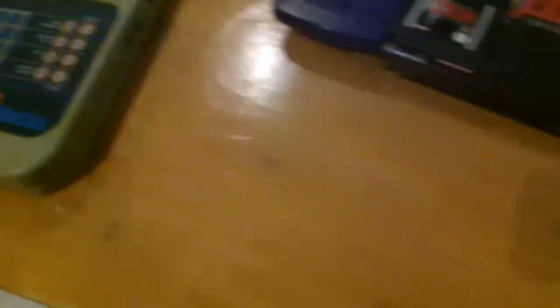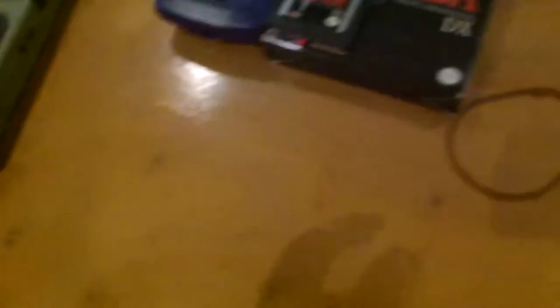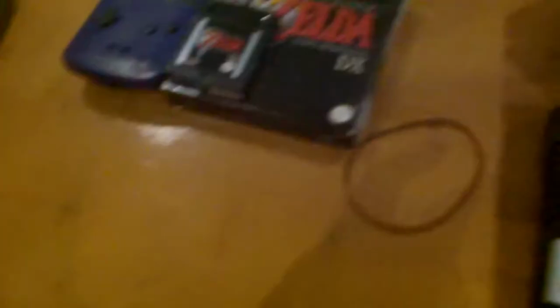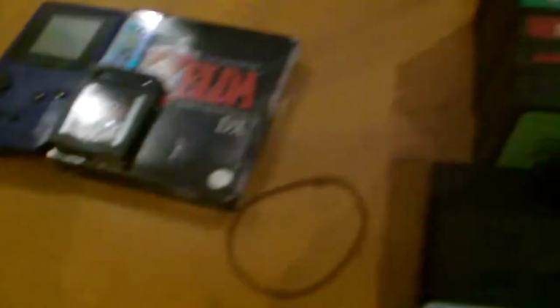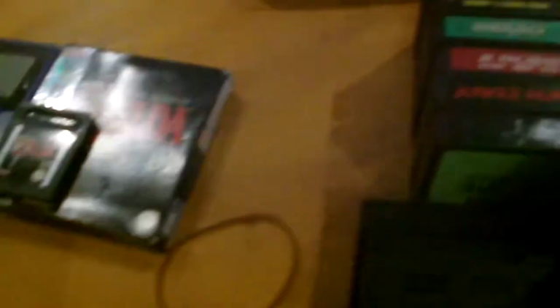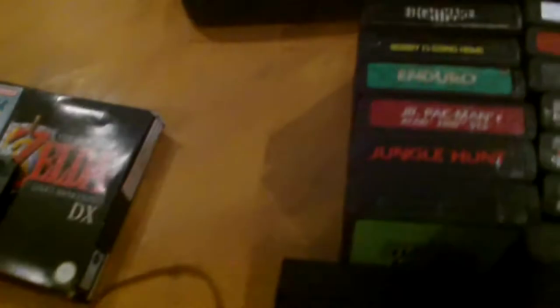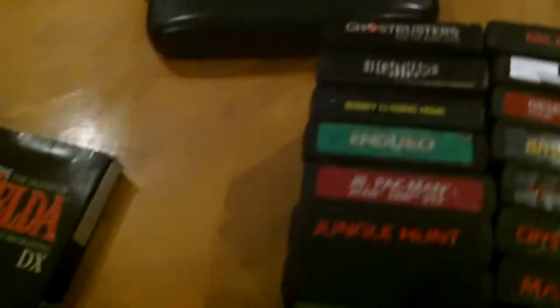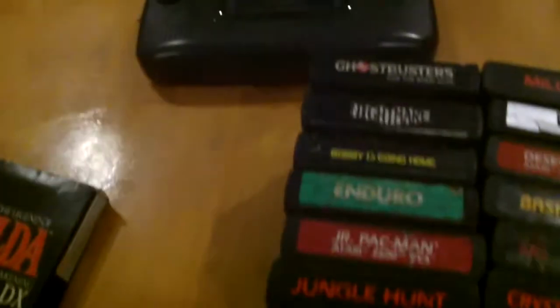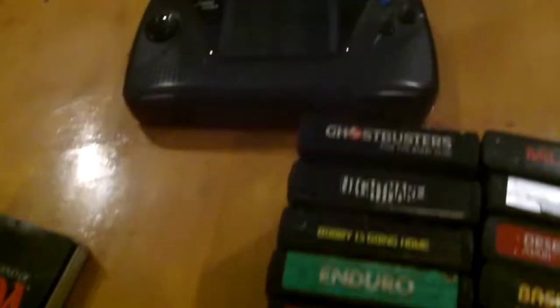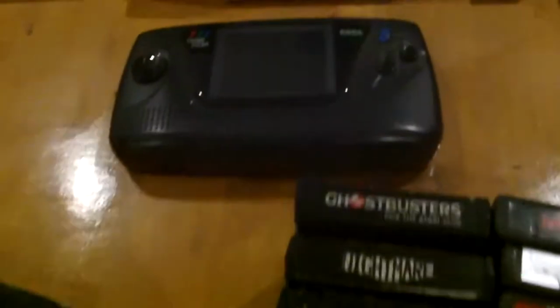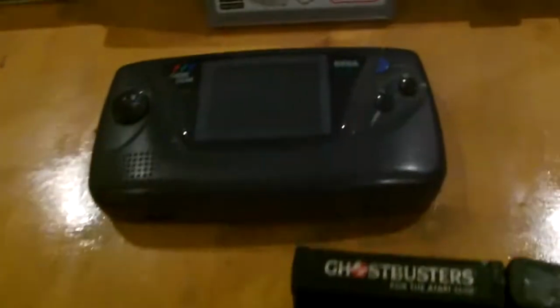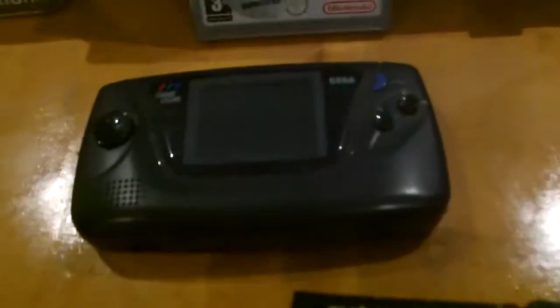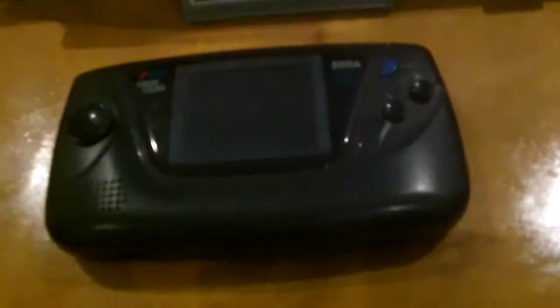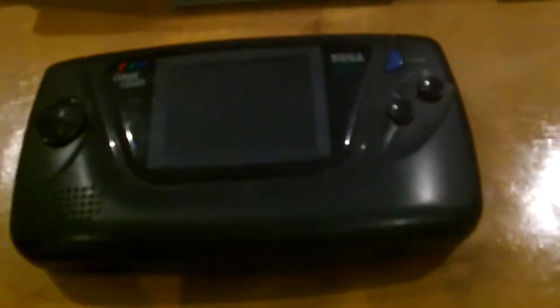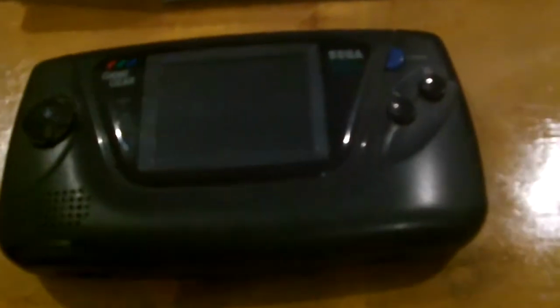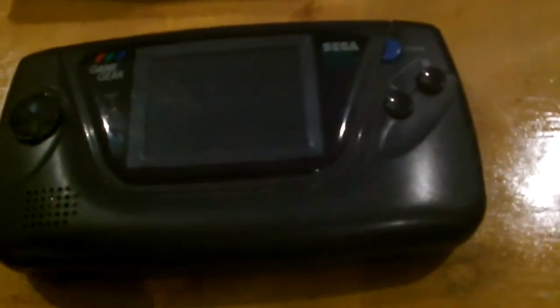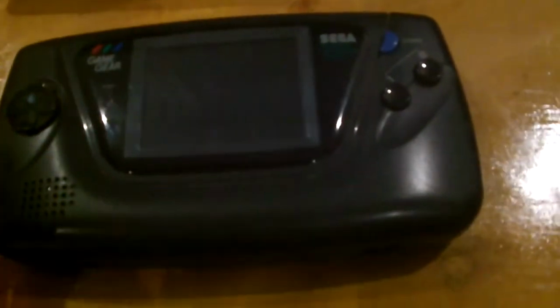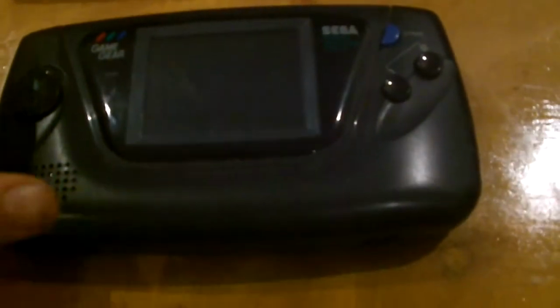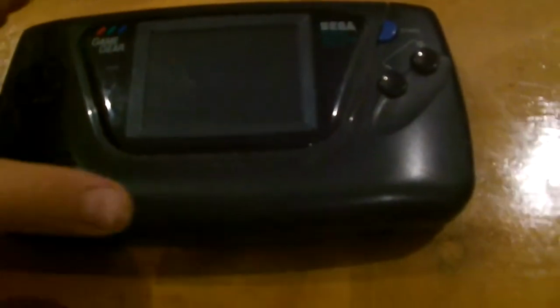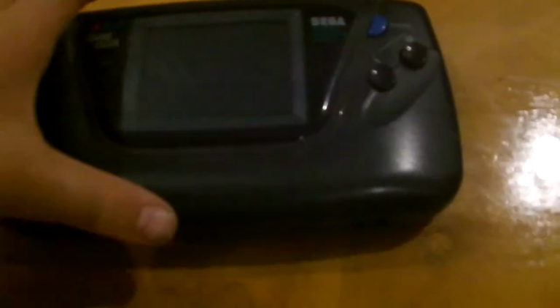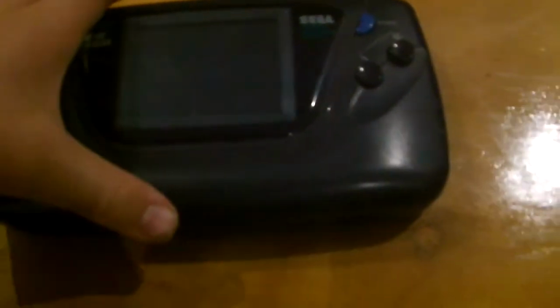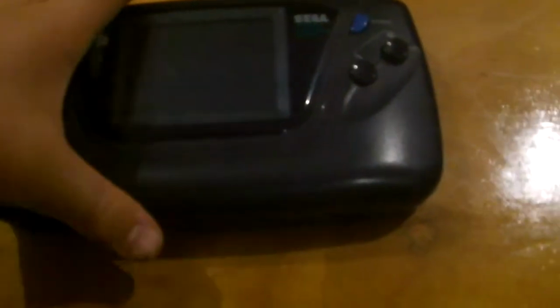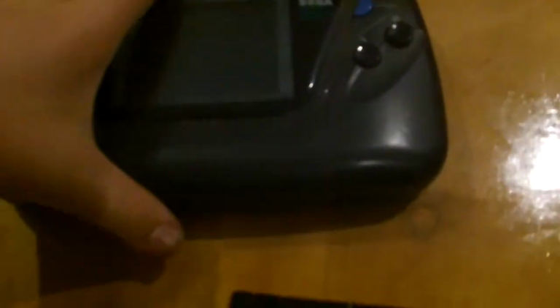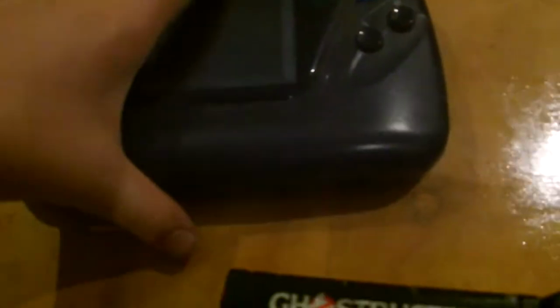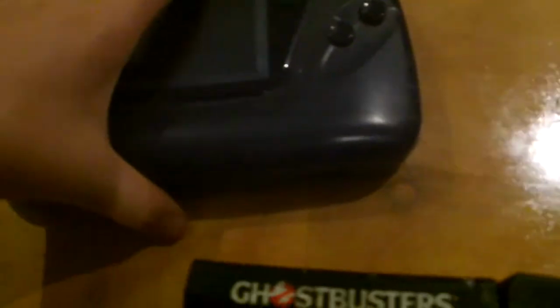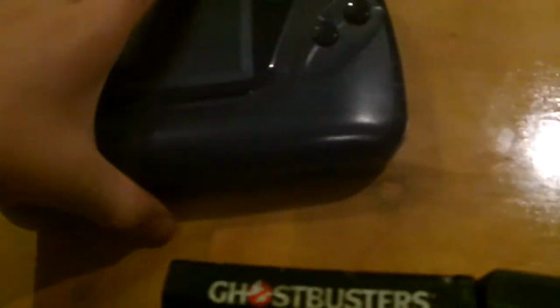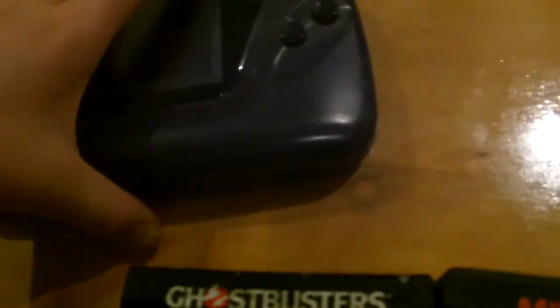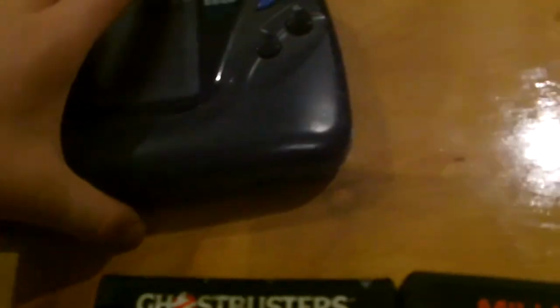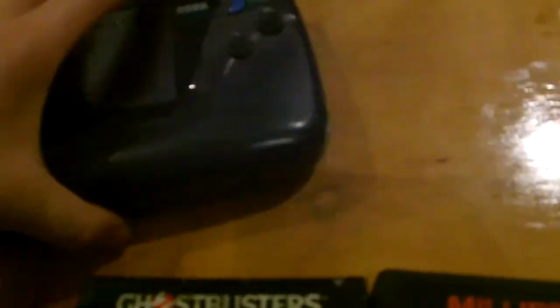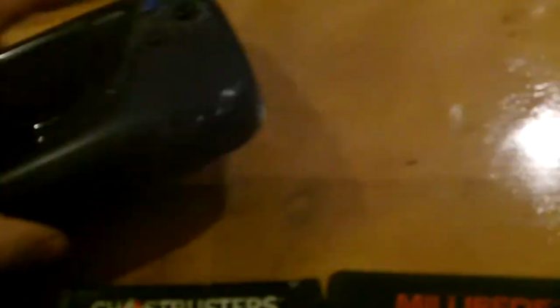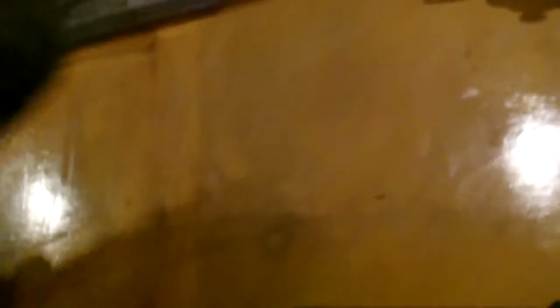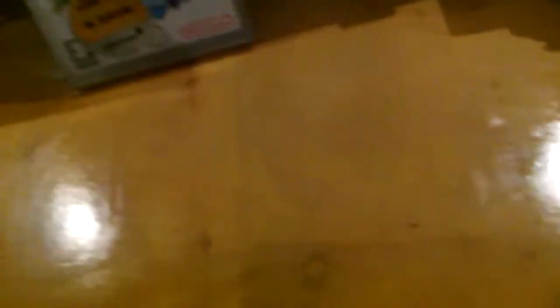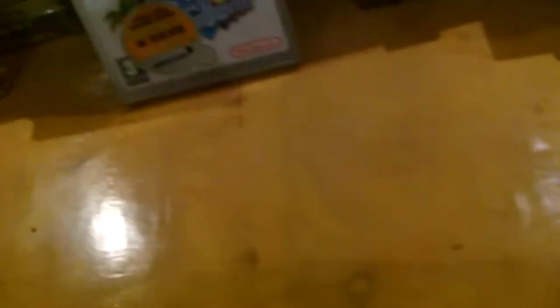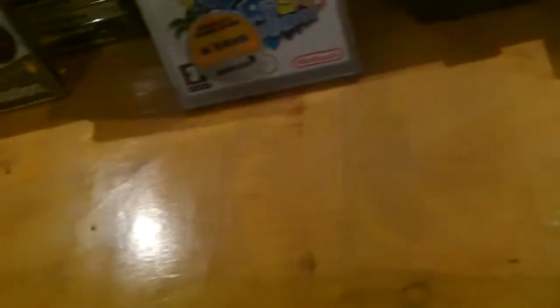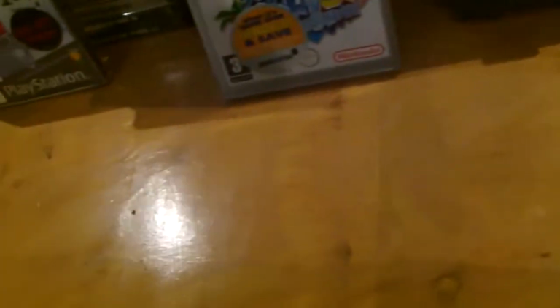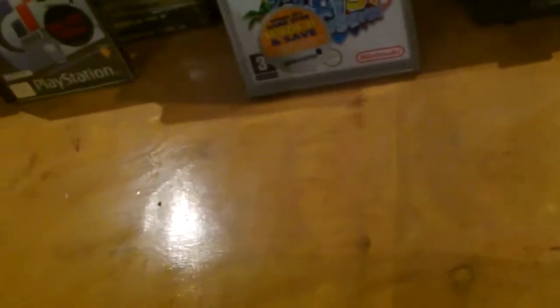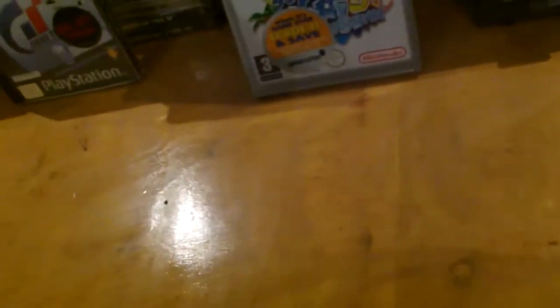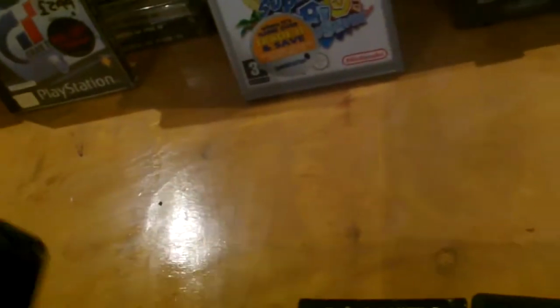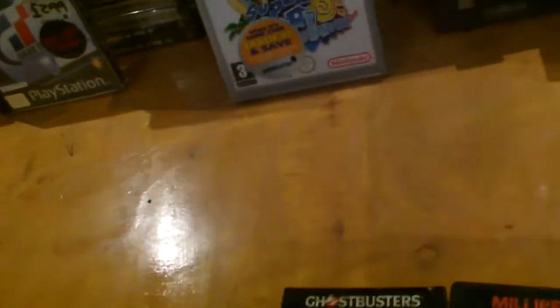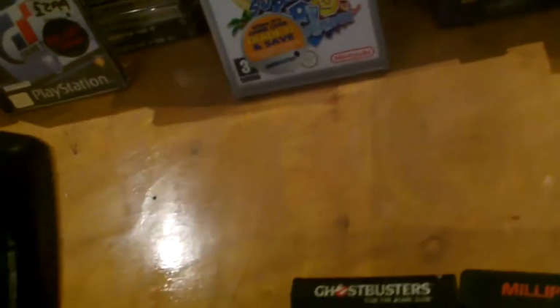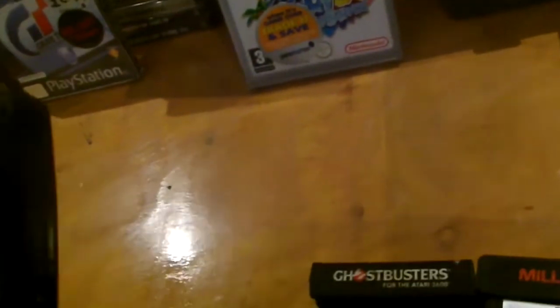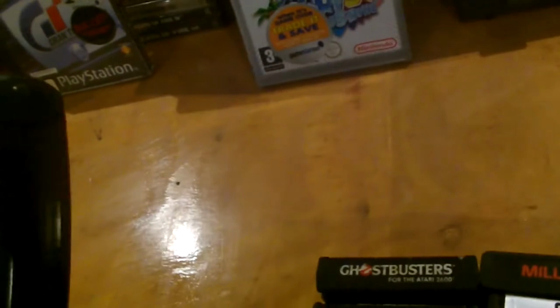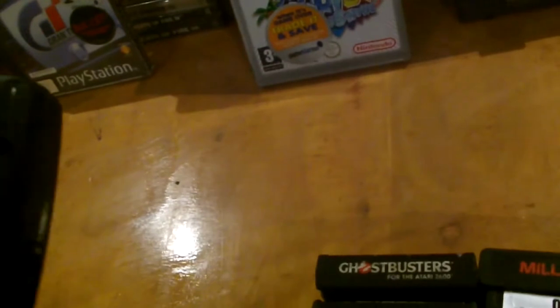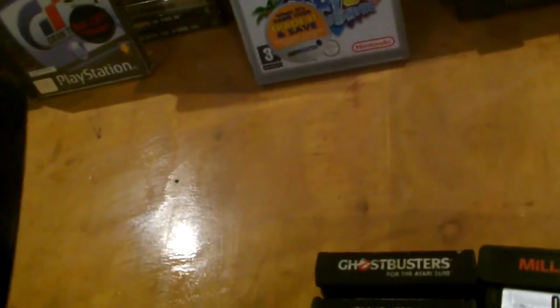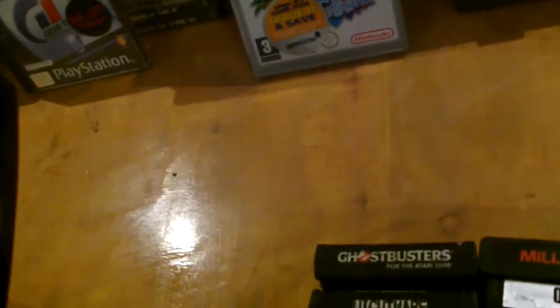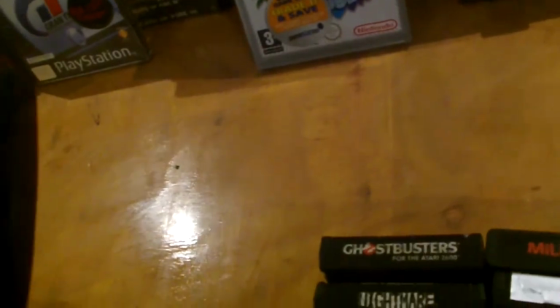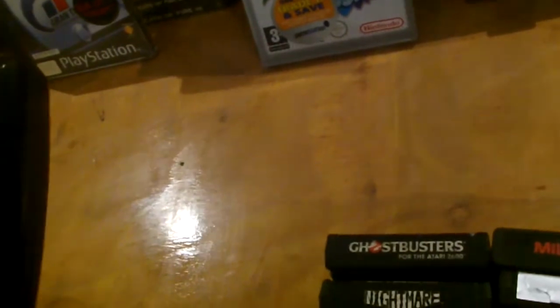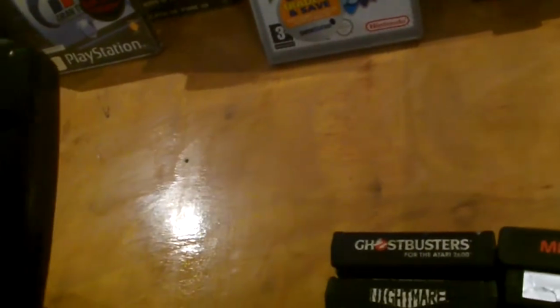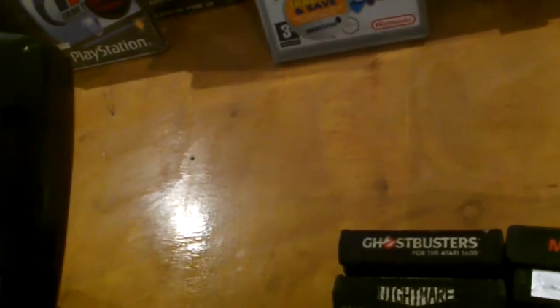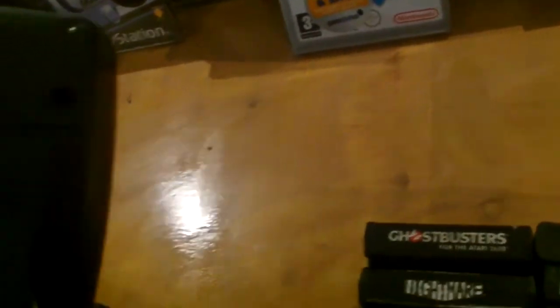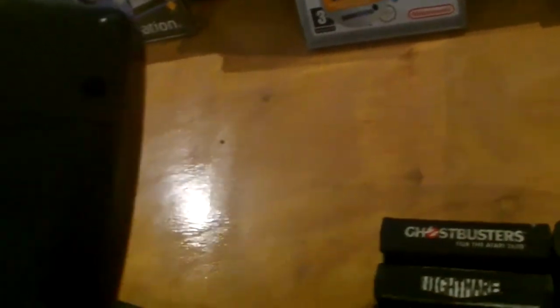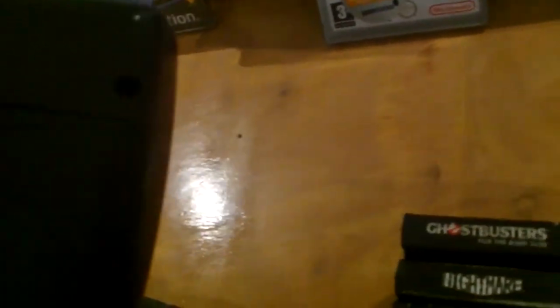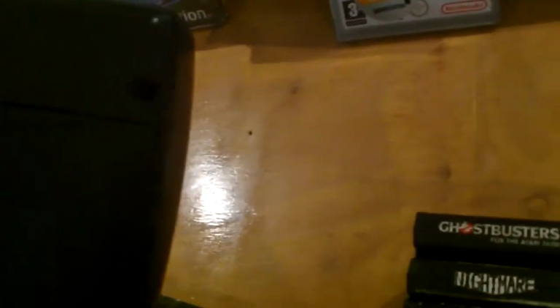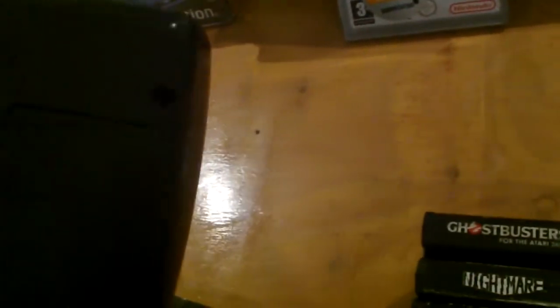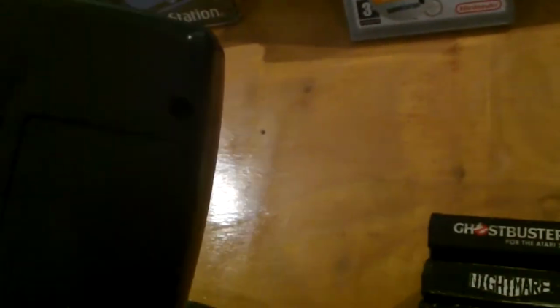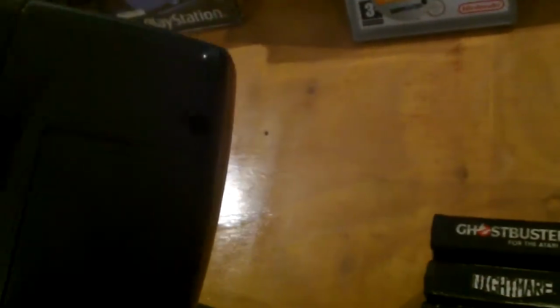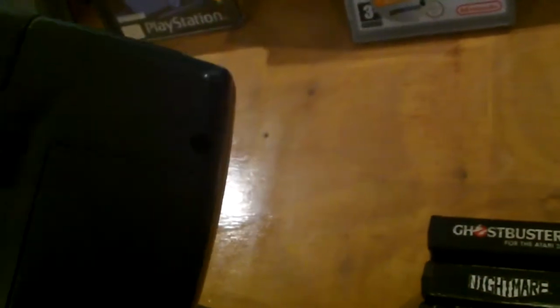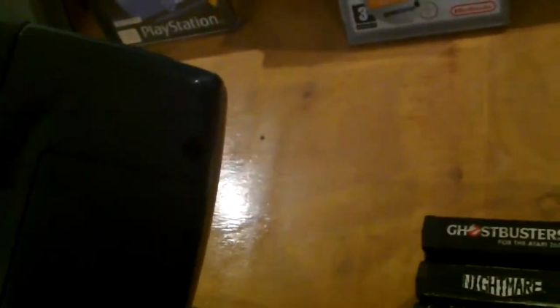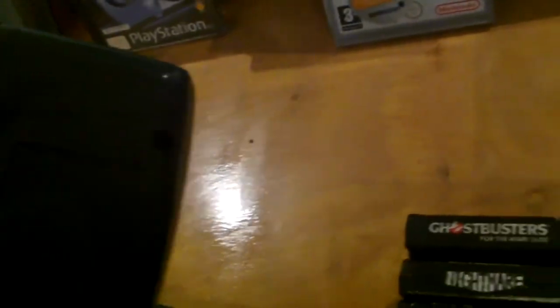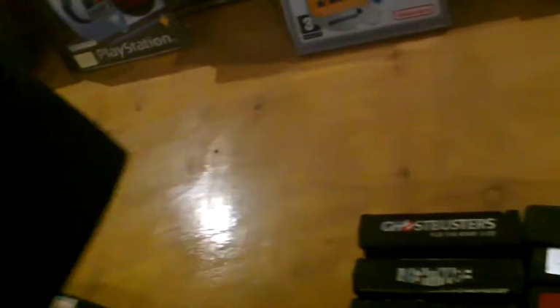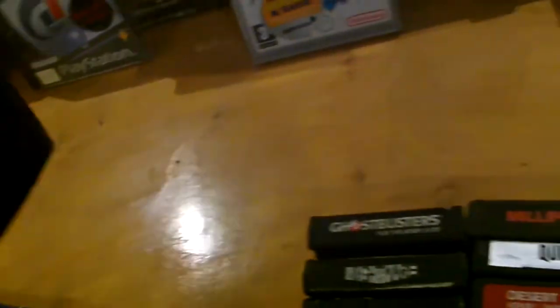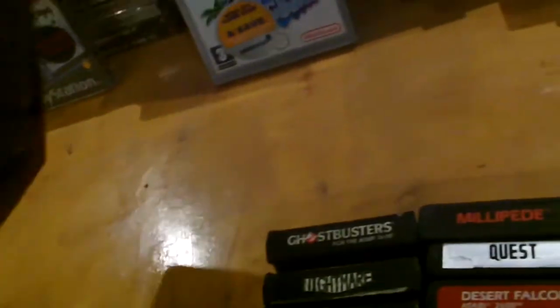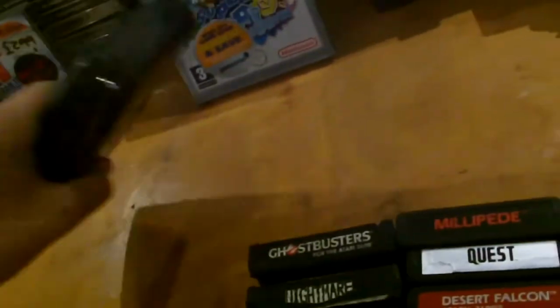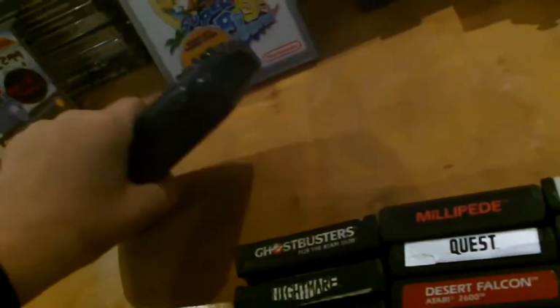Next console, we've got the Game Gear here. The 1999 one, yep.